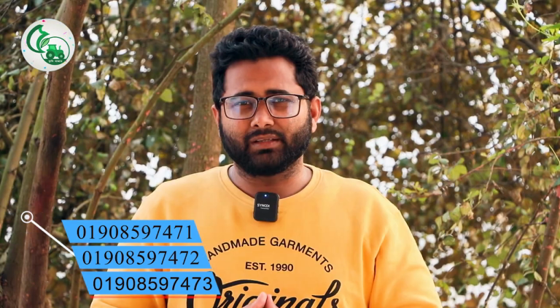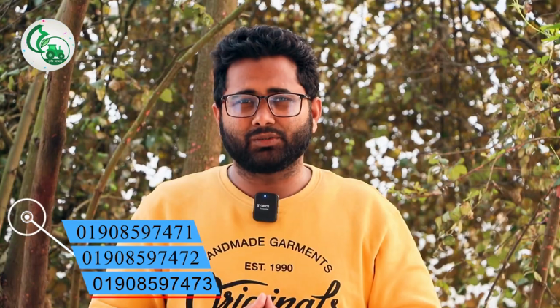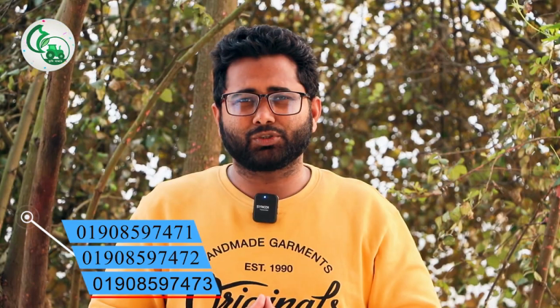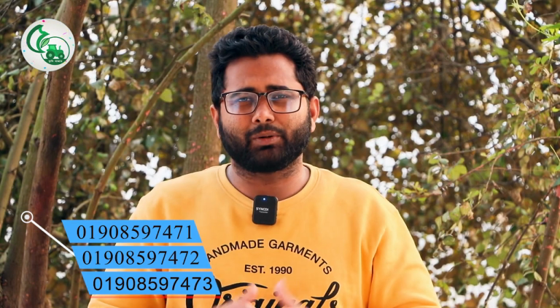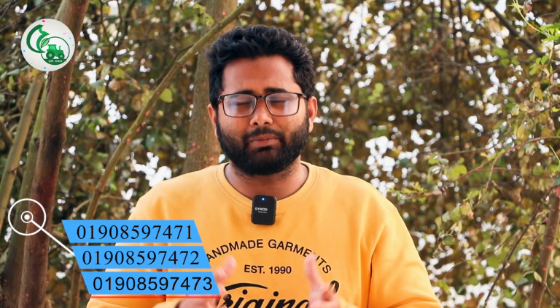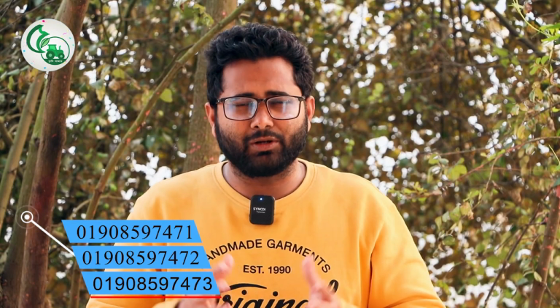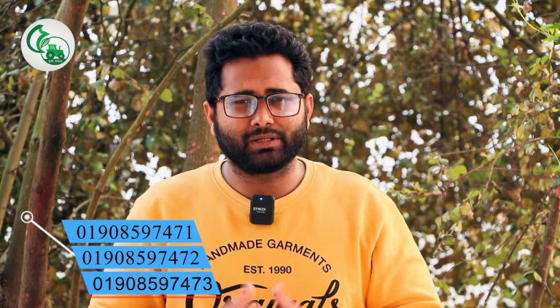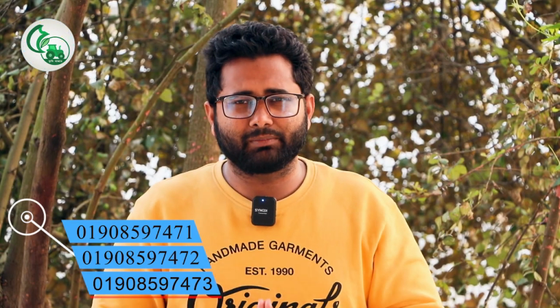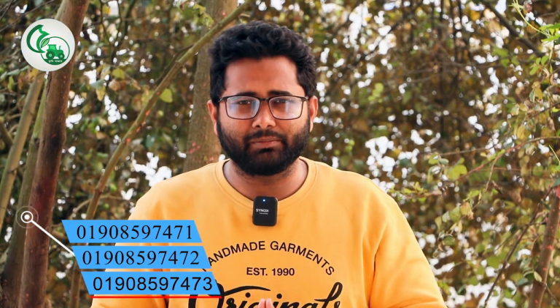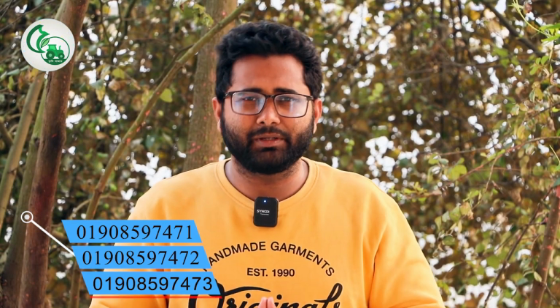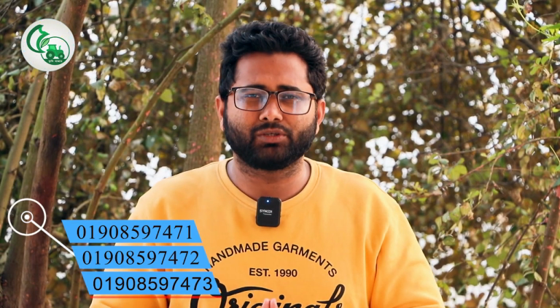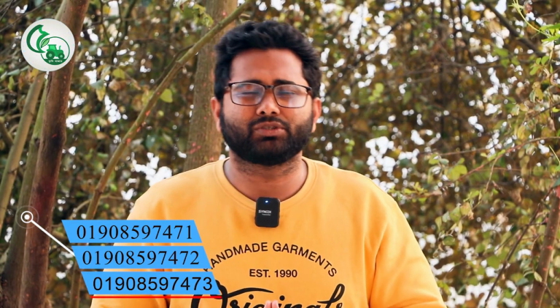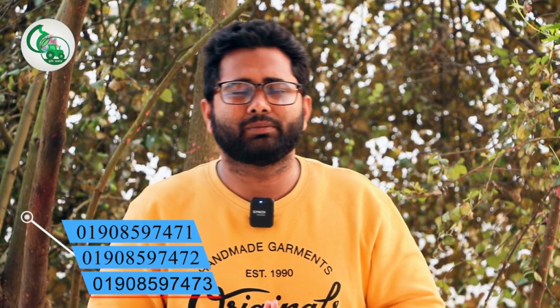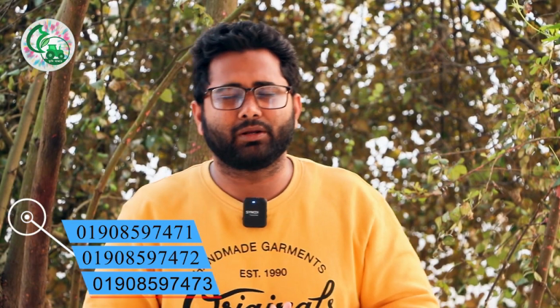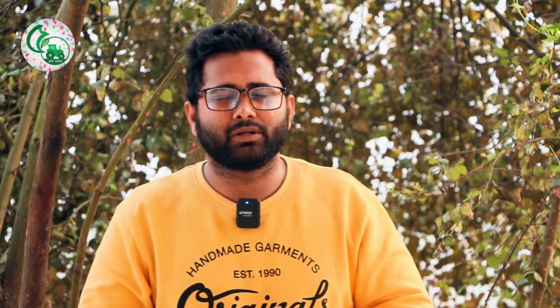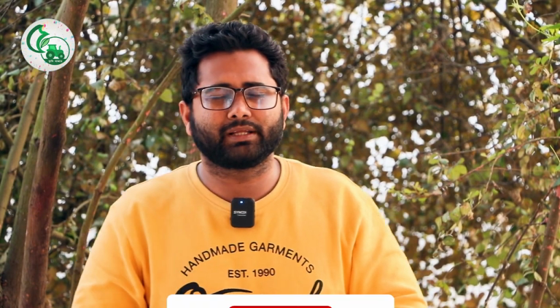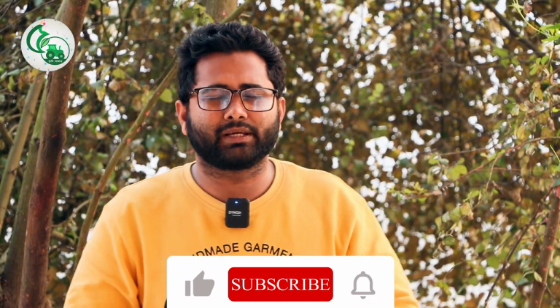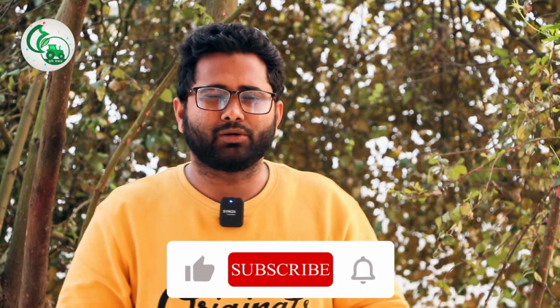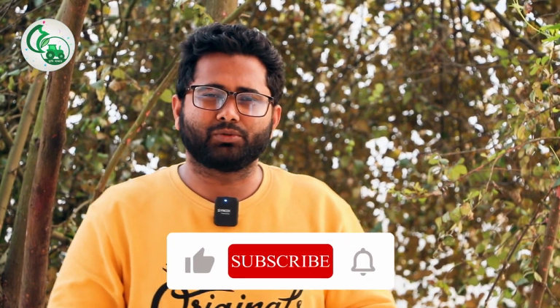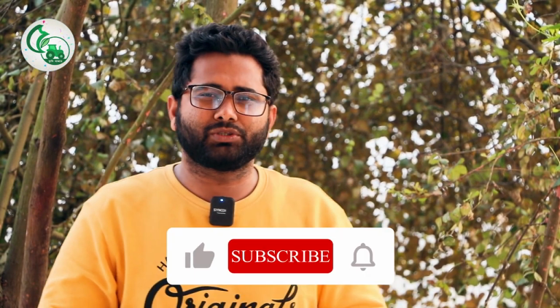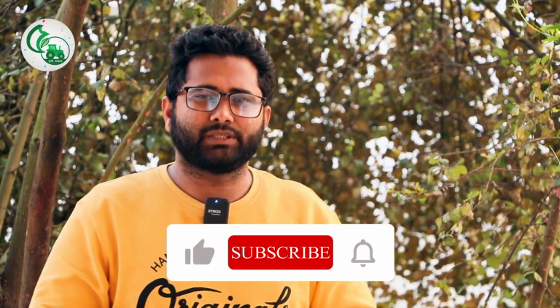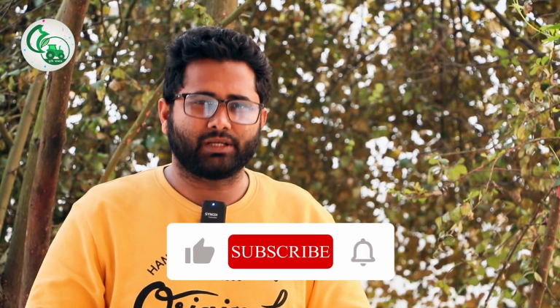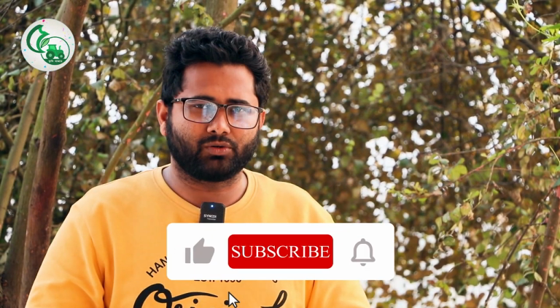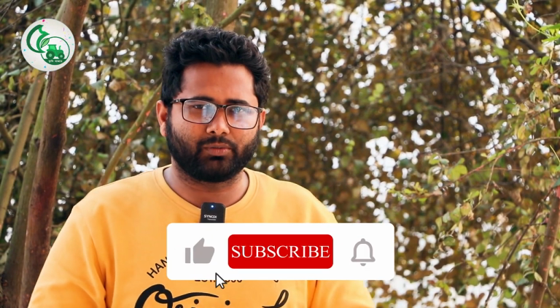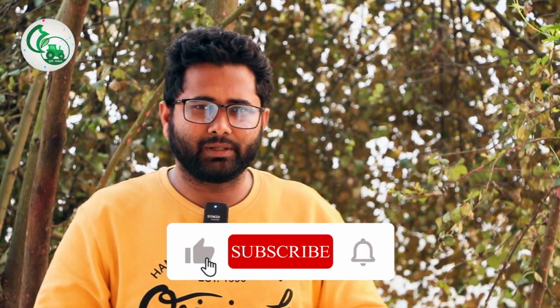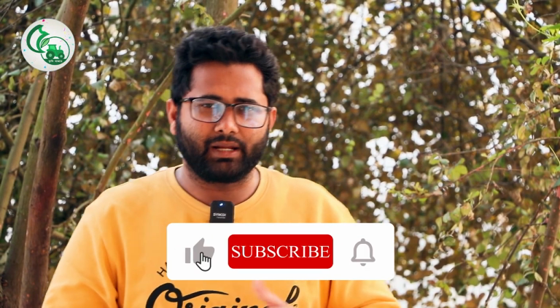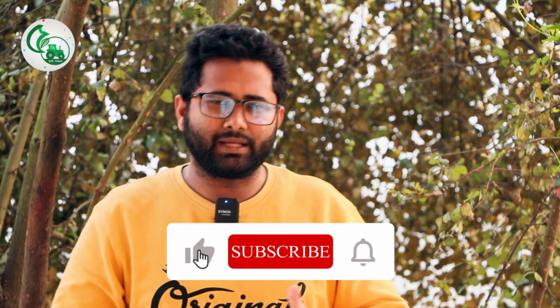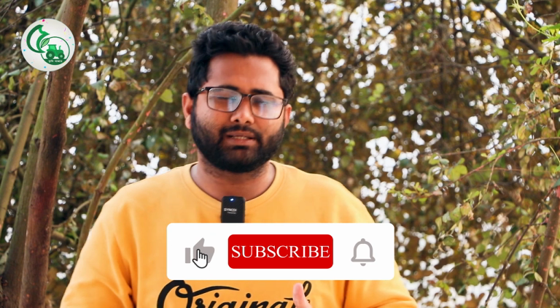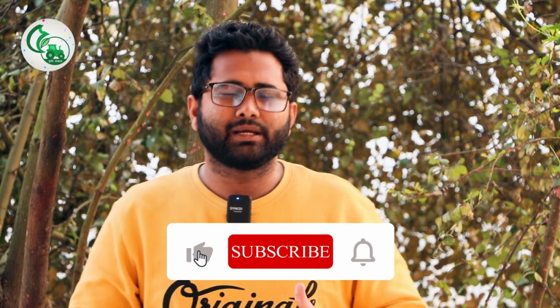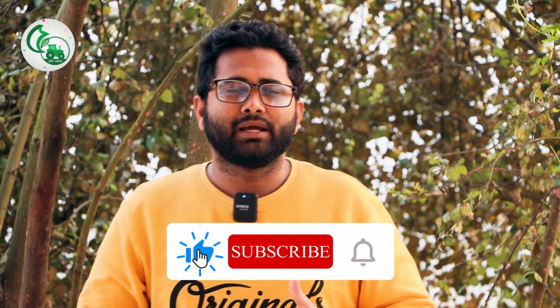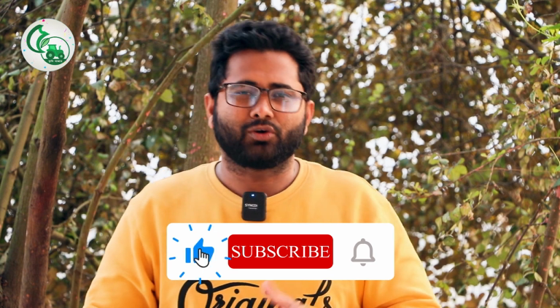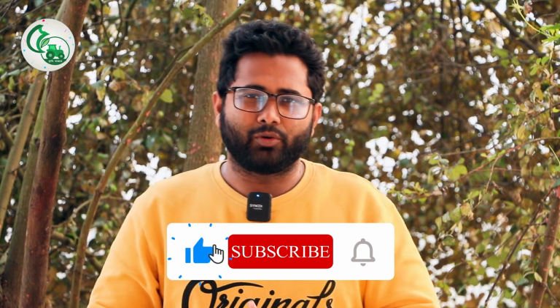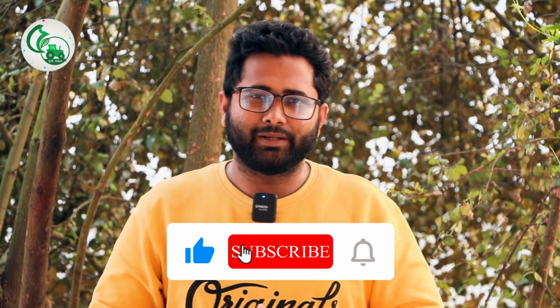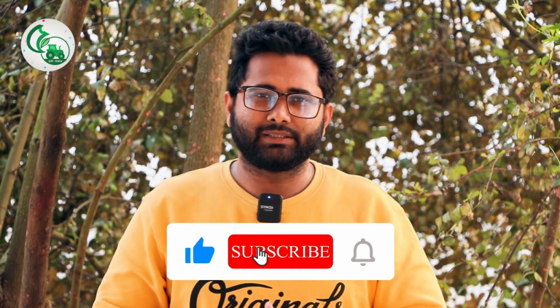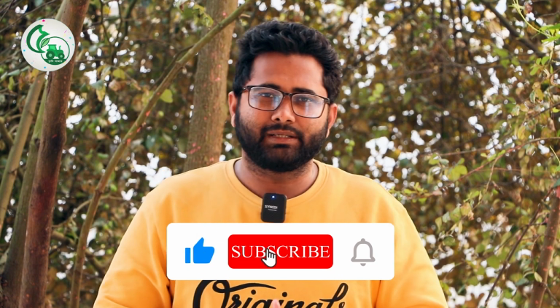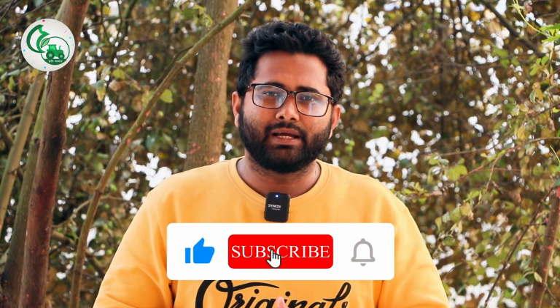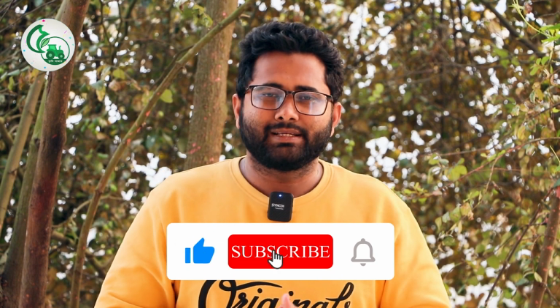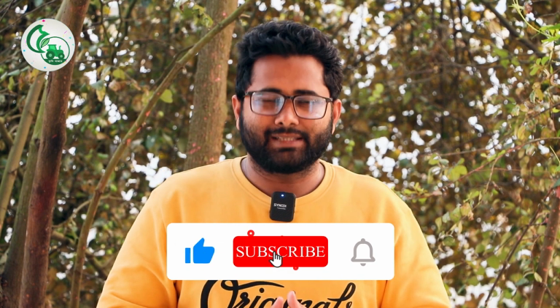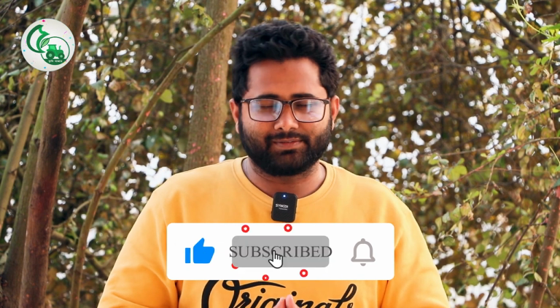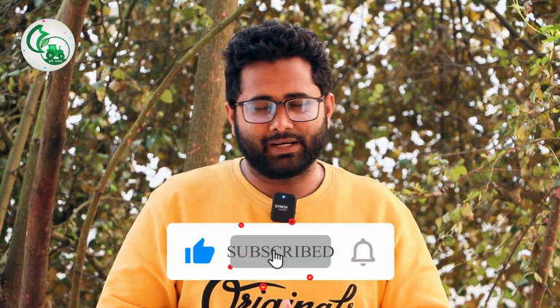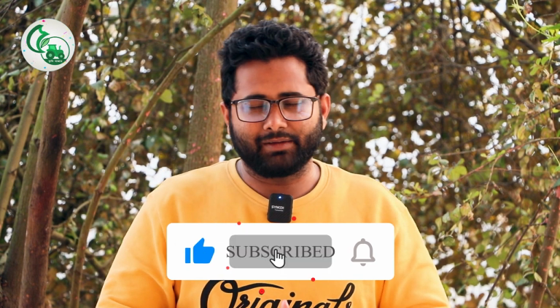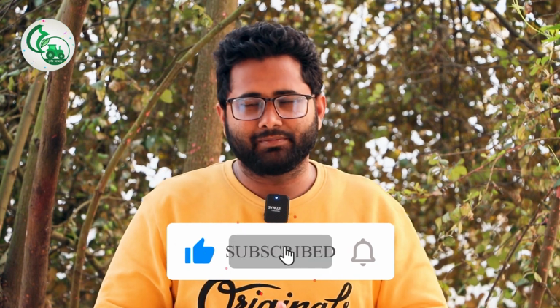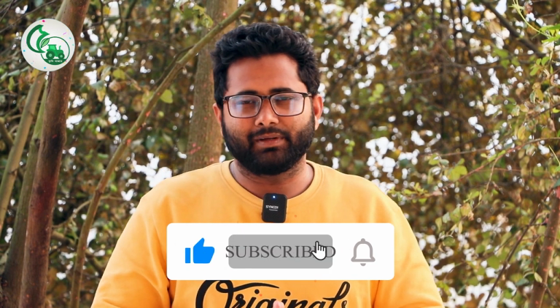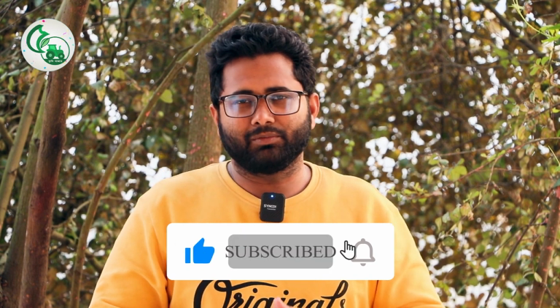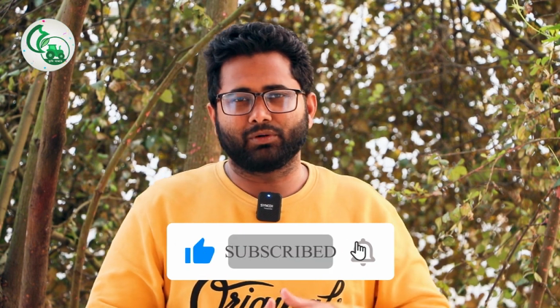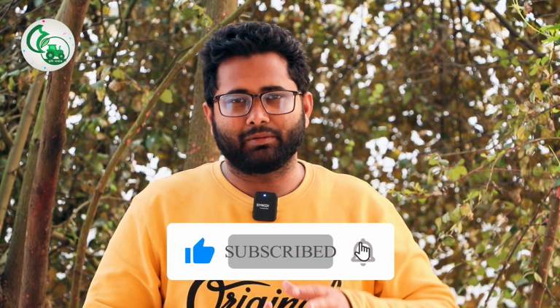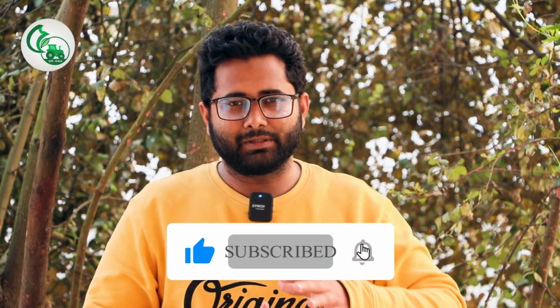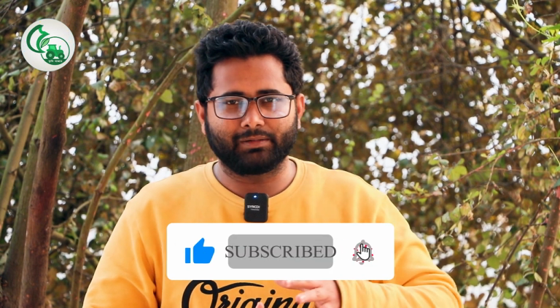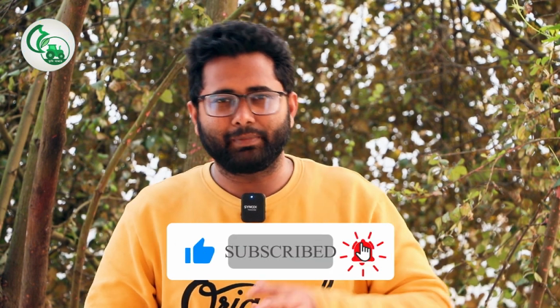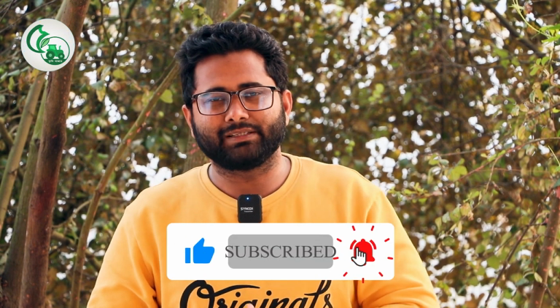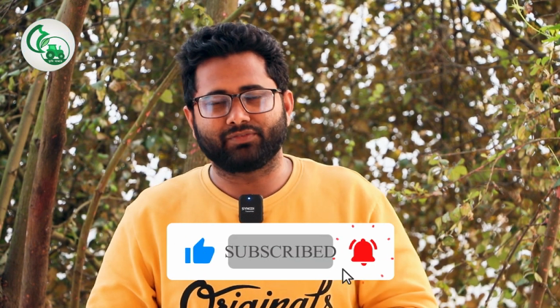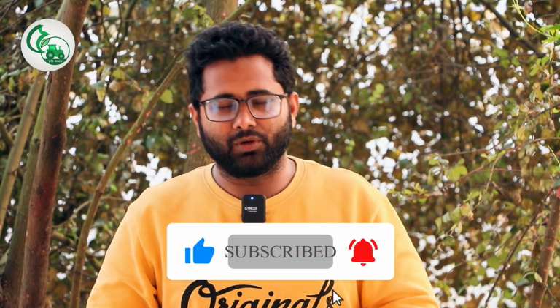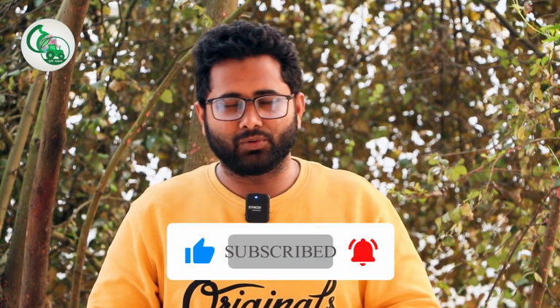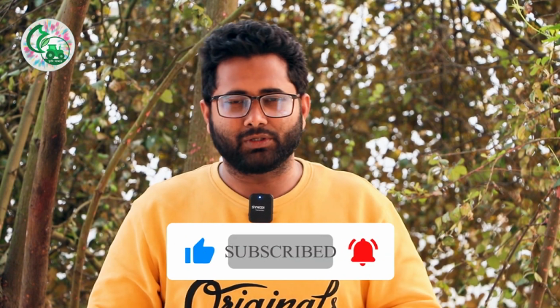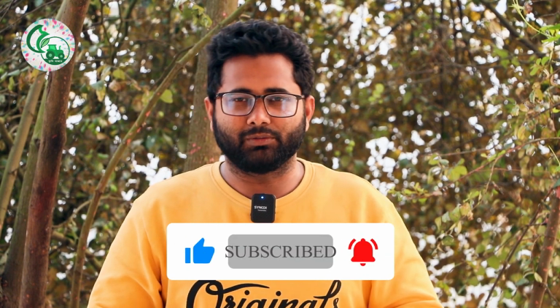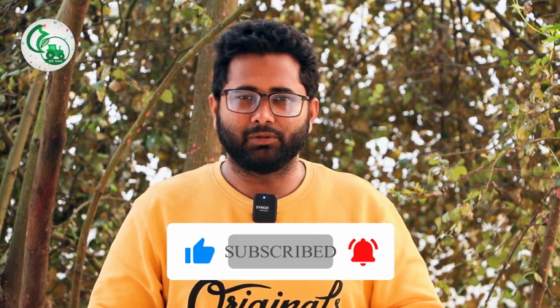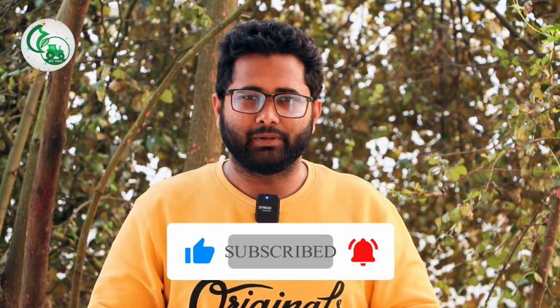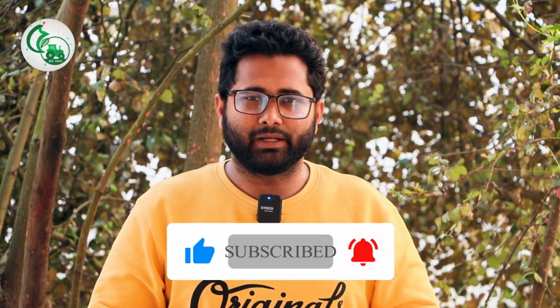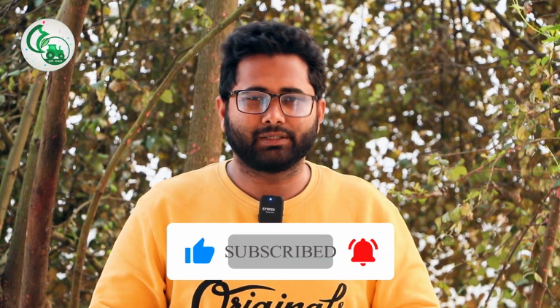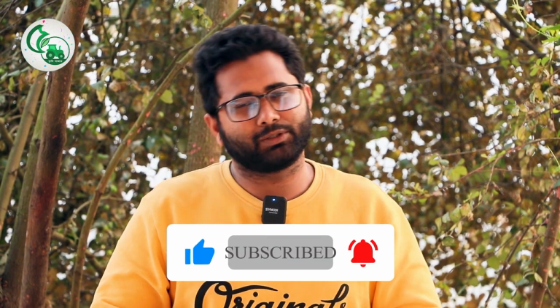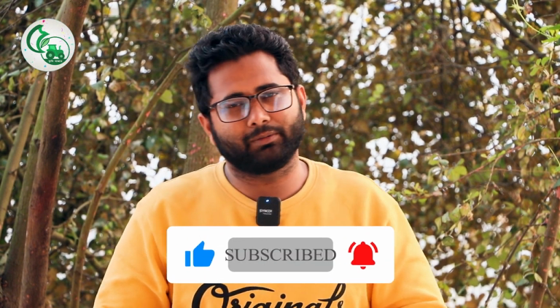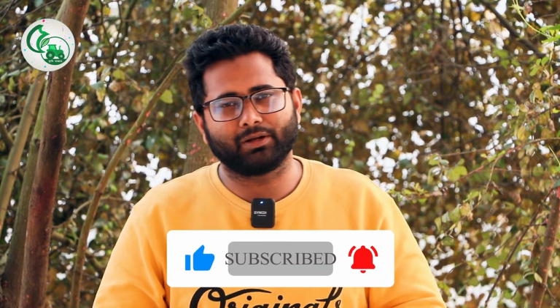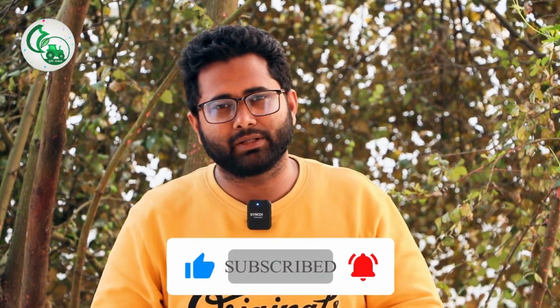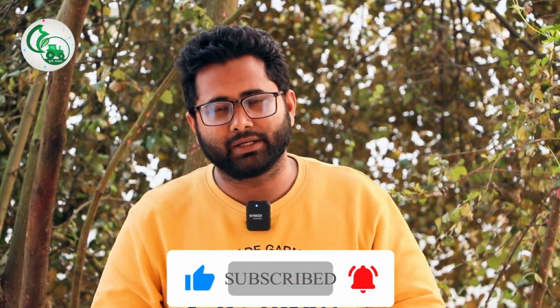Thank you for your support. Share the video, like, comment, subscribe, and follow our page. Thank you for your support.